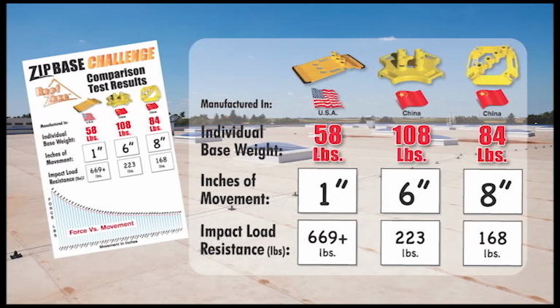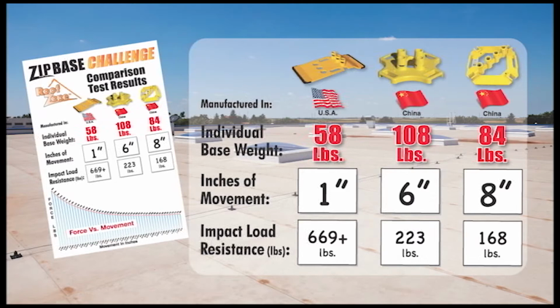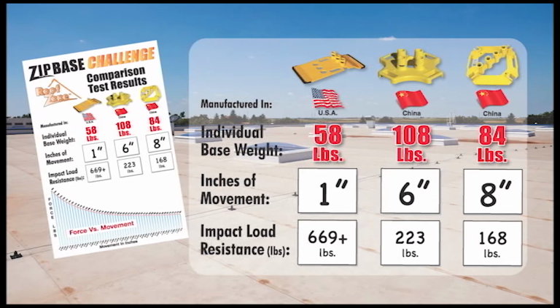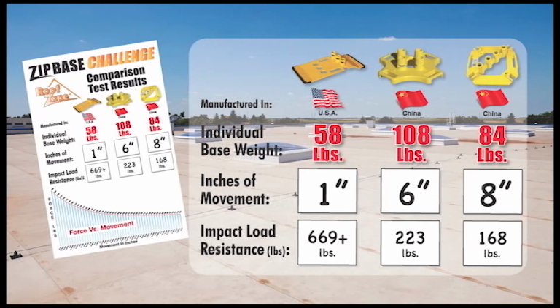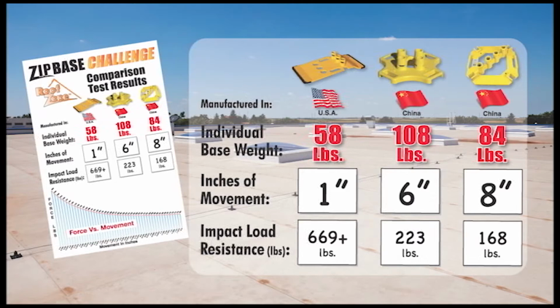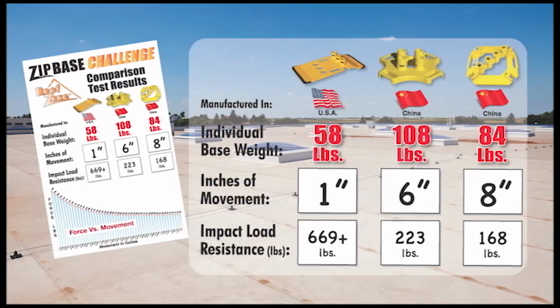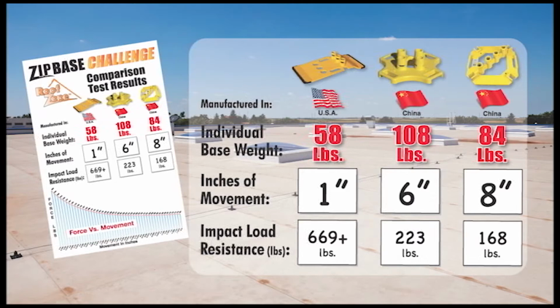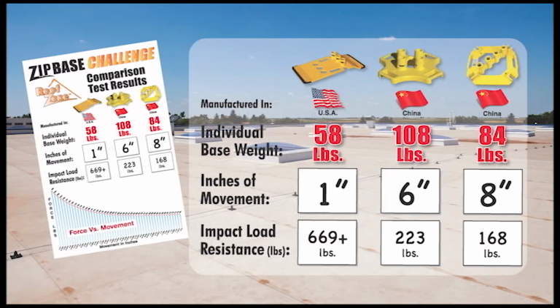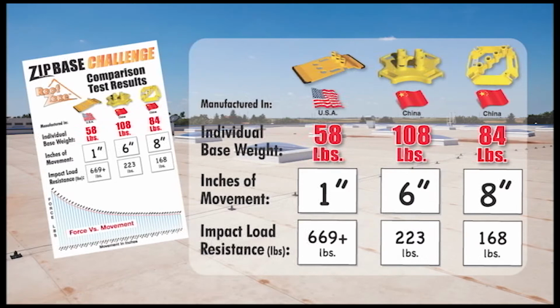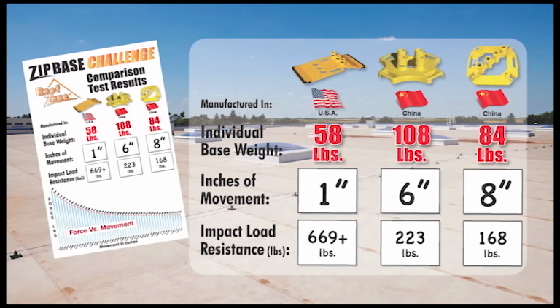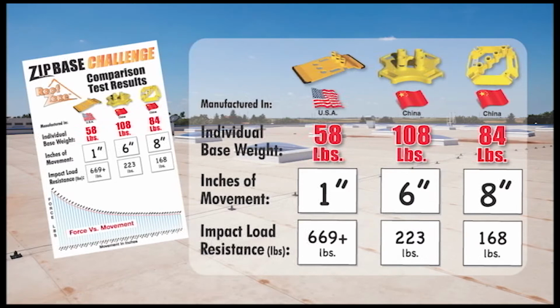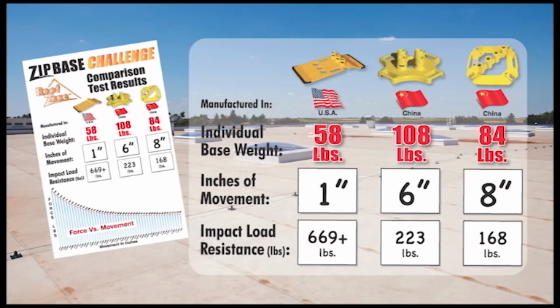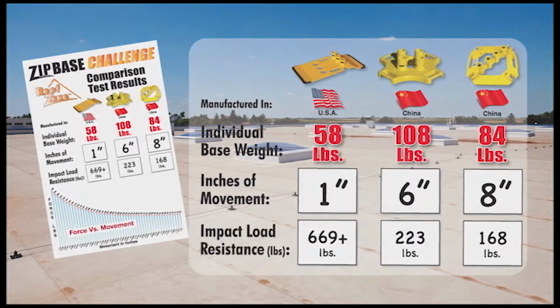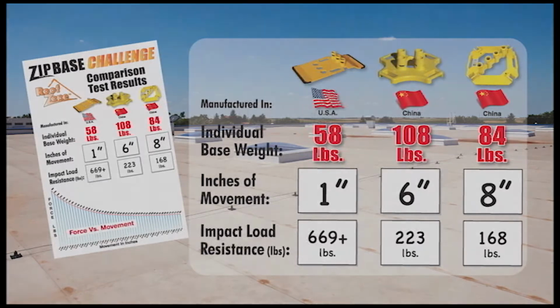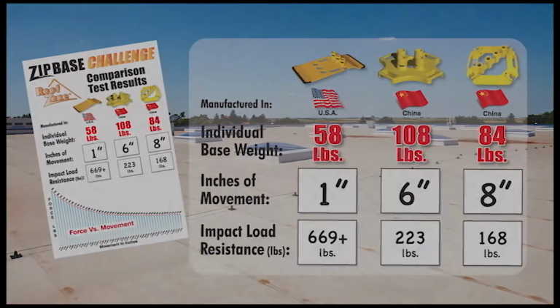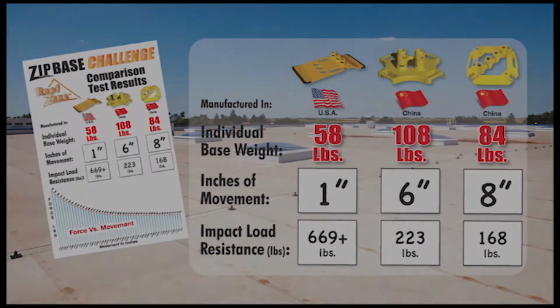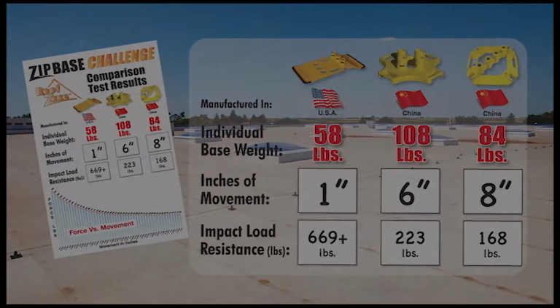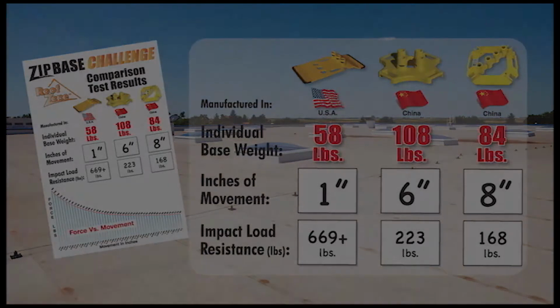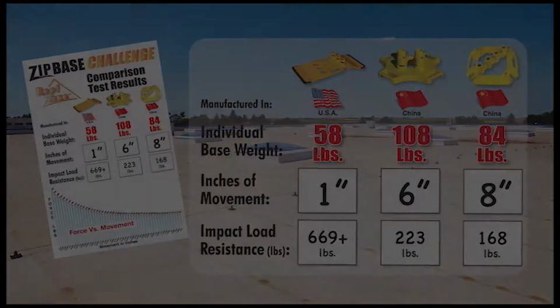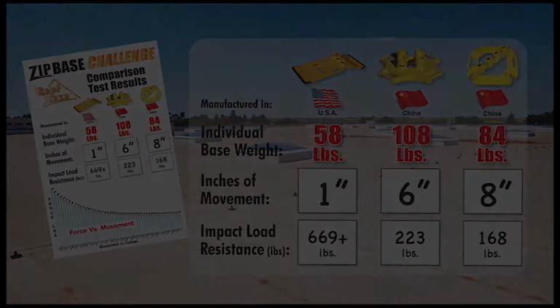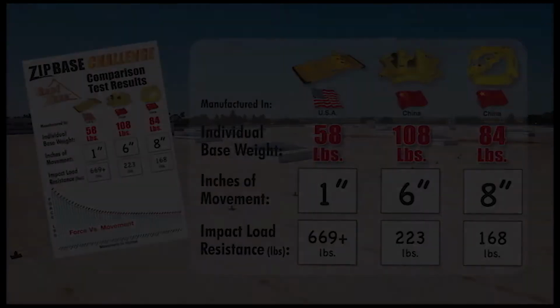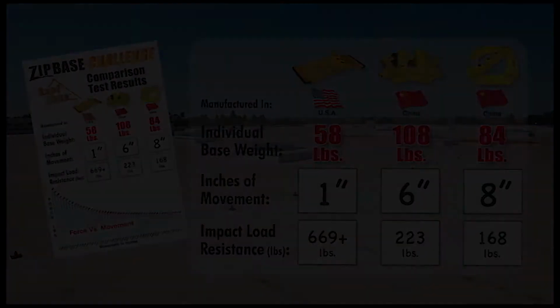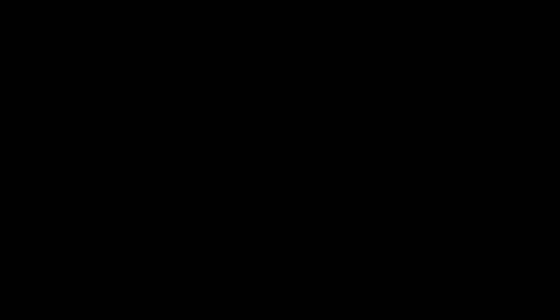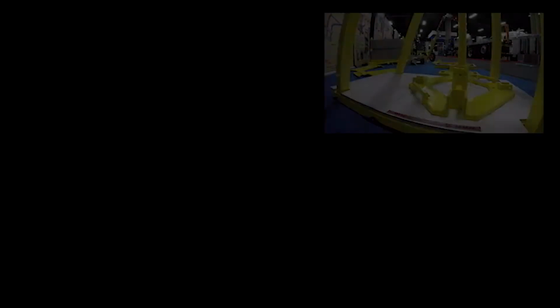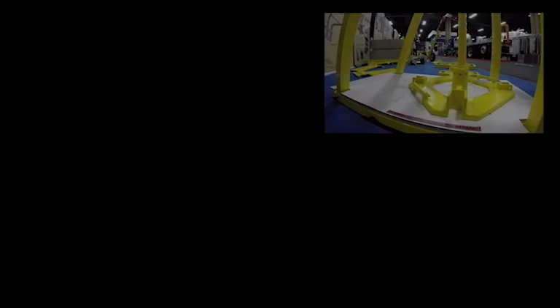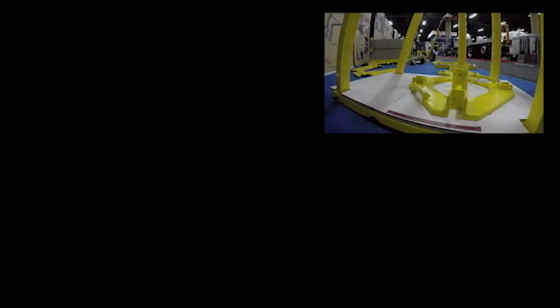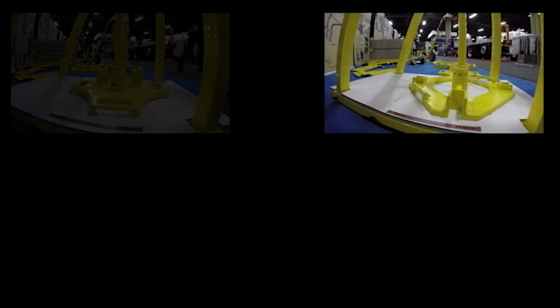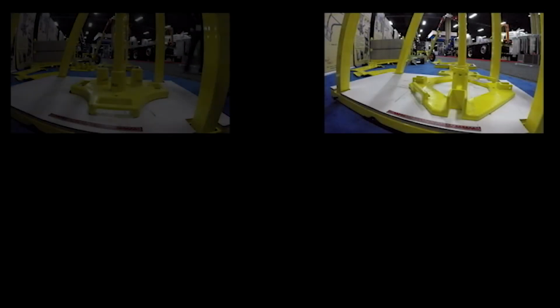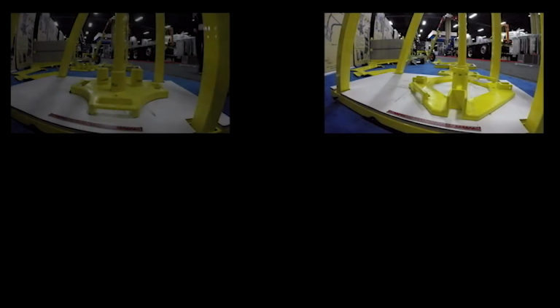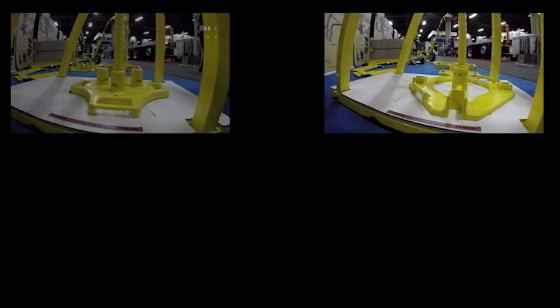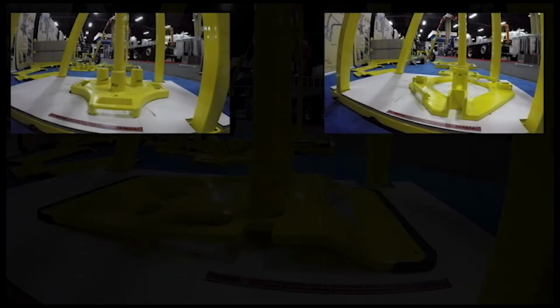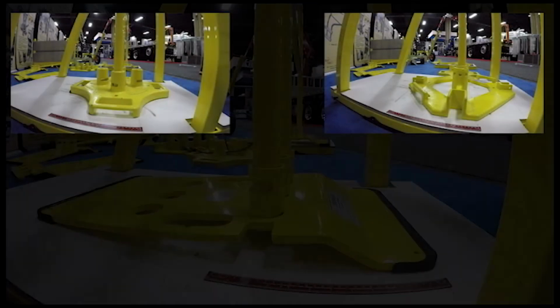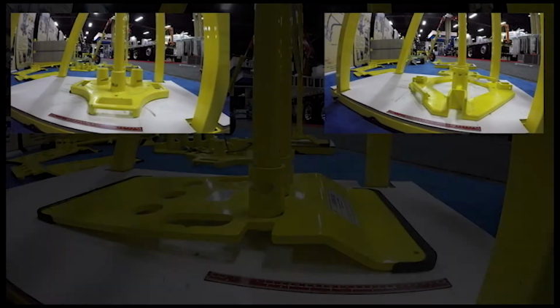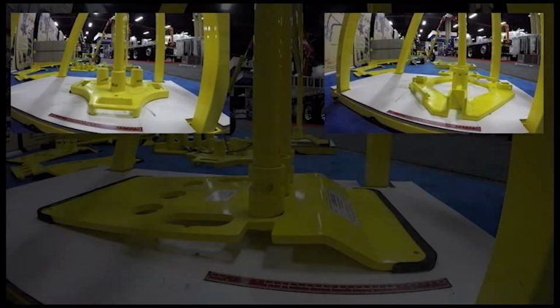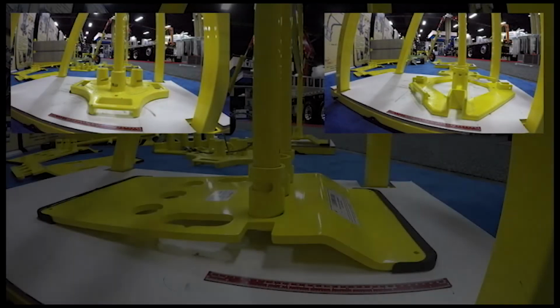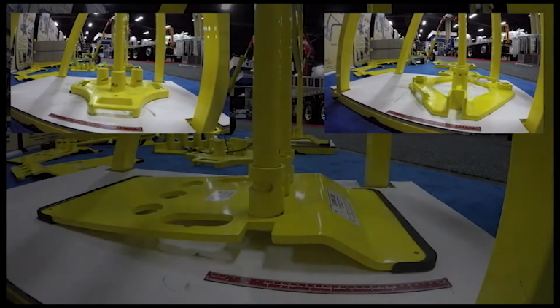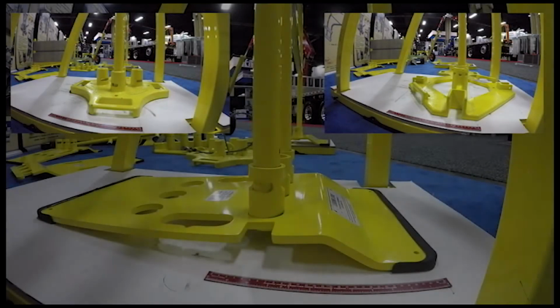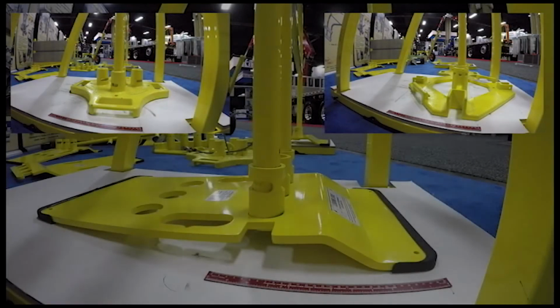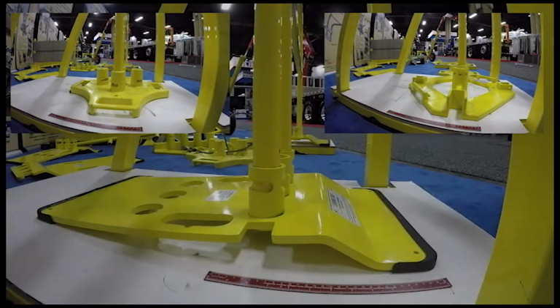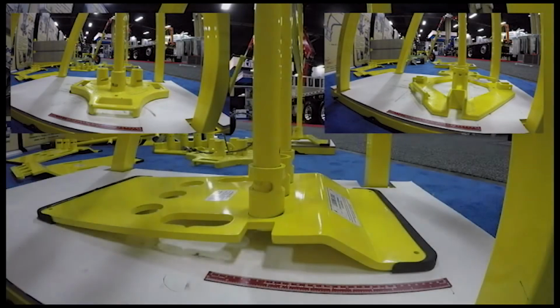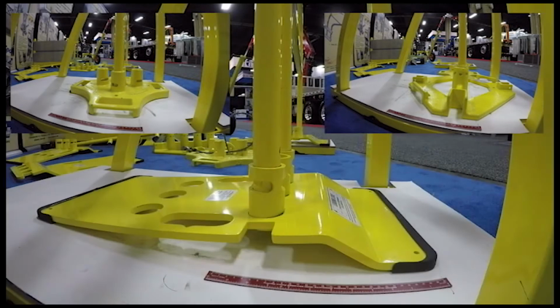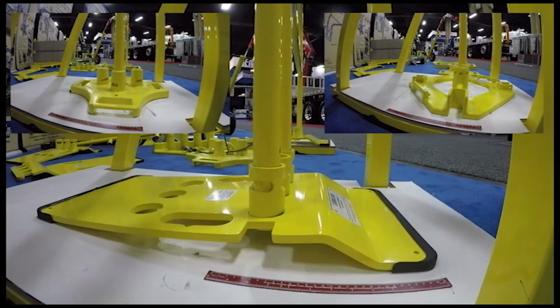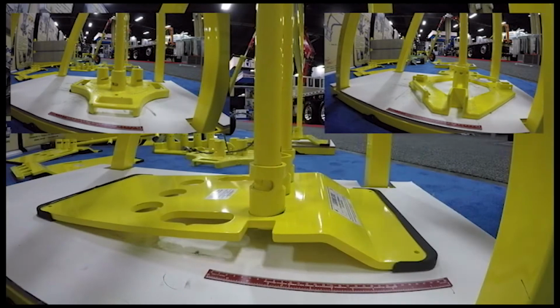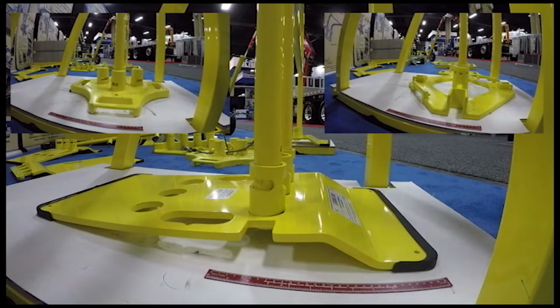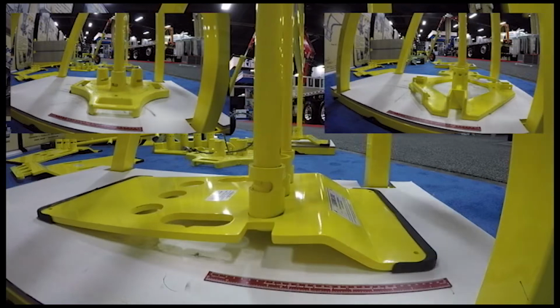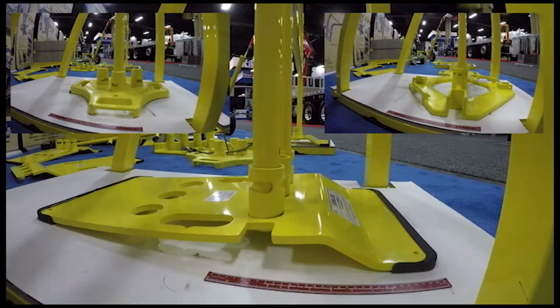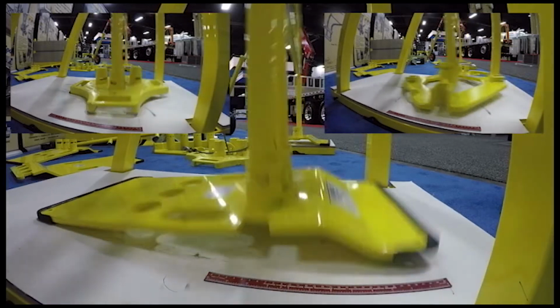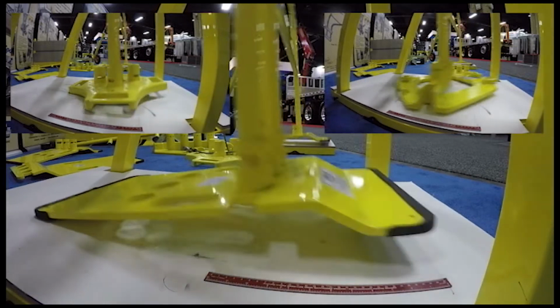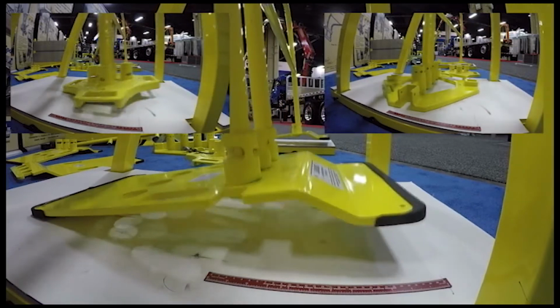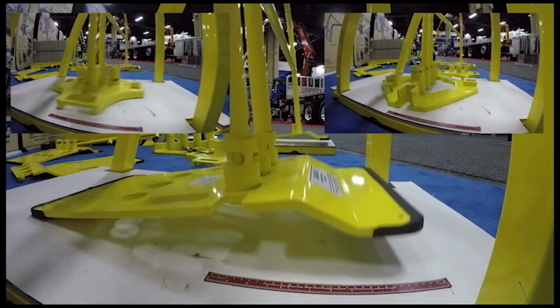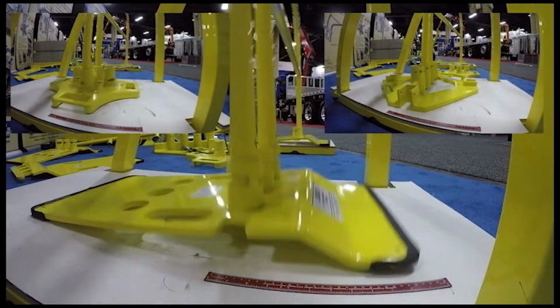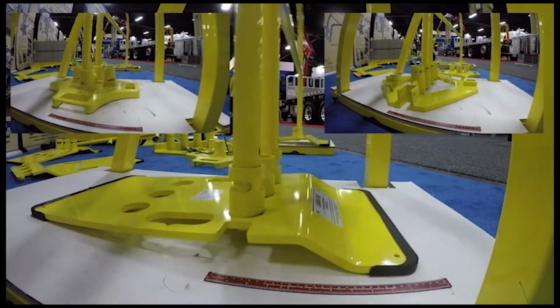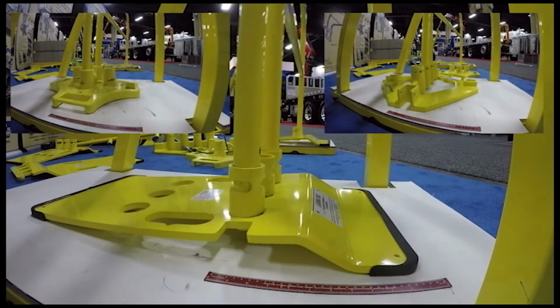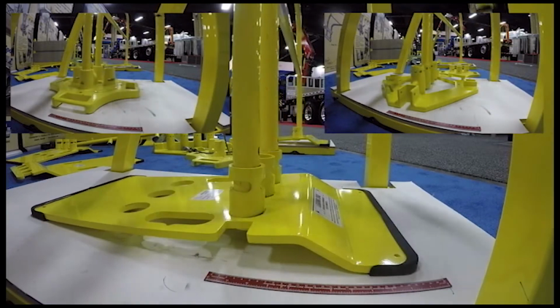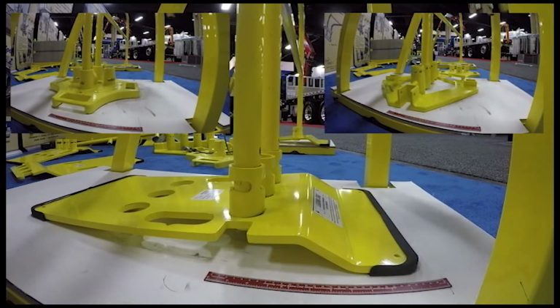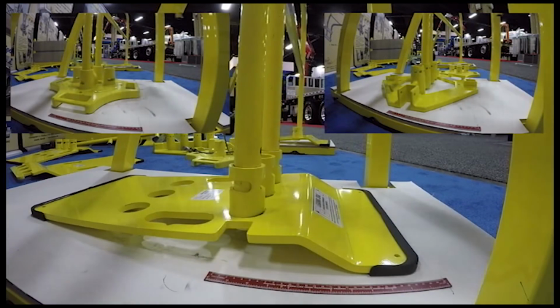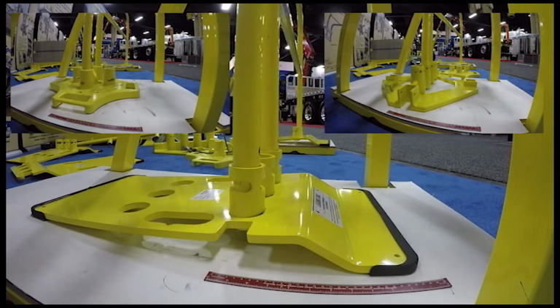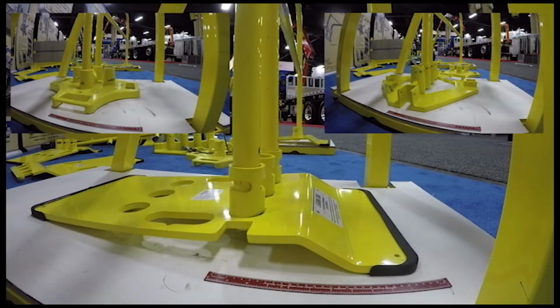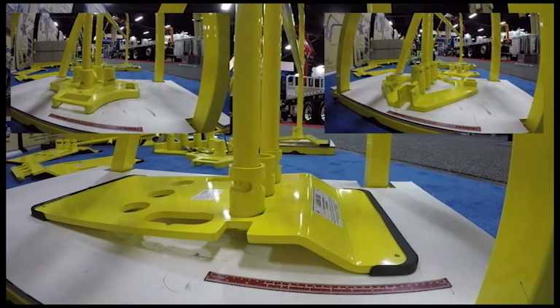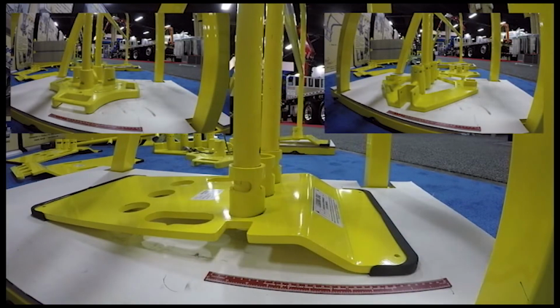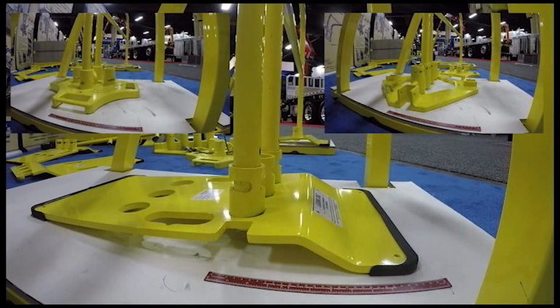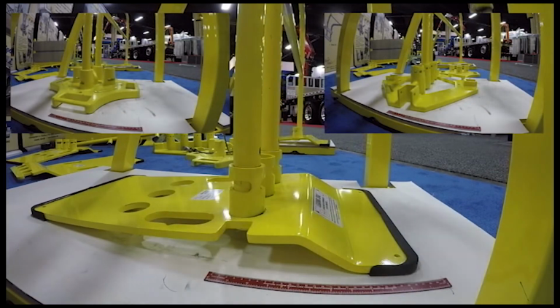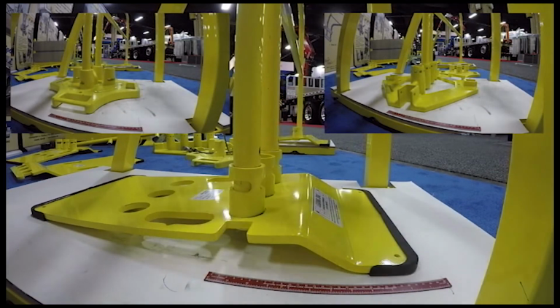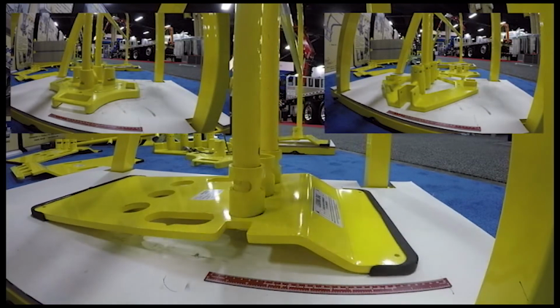The roof zone, zip base, and guardrail are manufactured in the USA and not China like the competition.